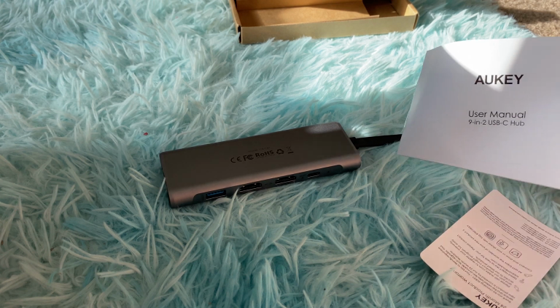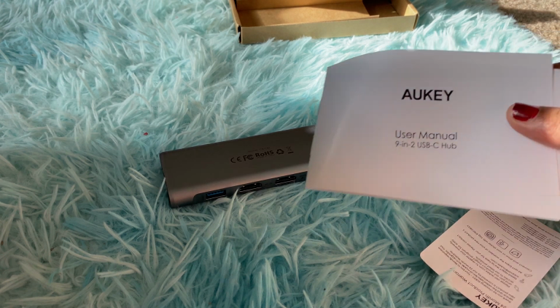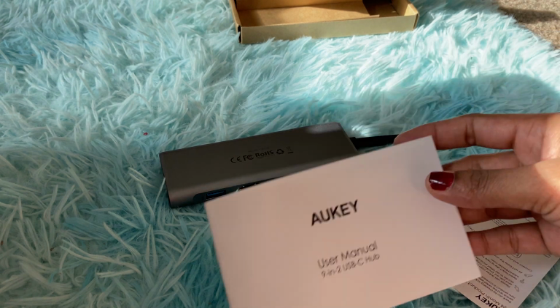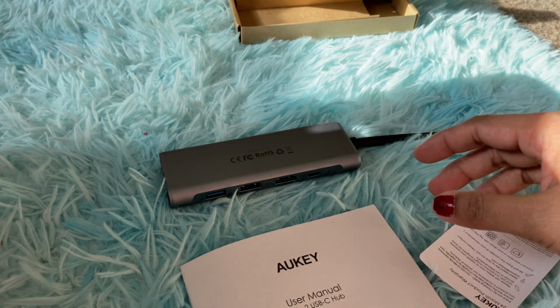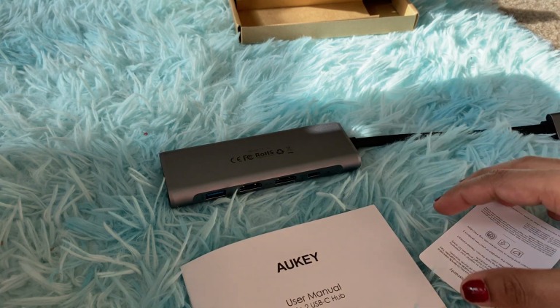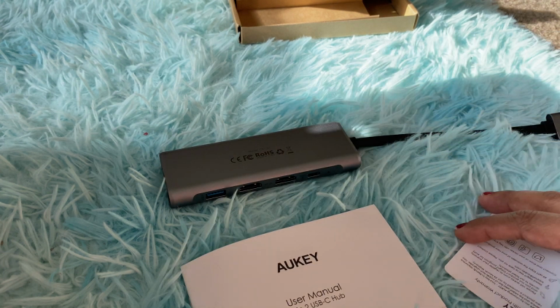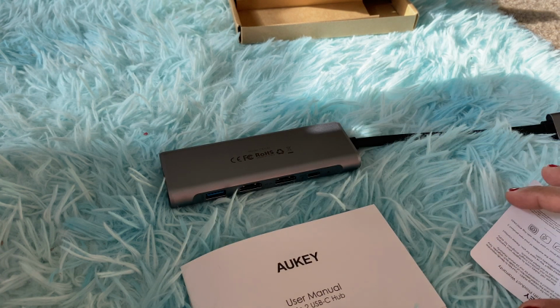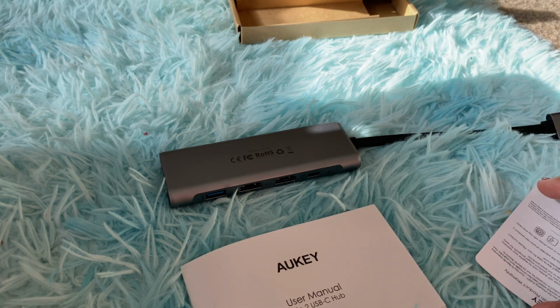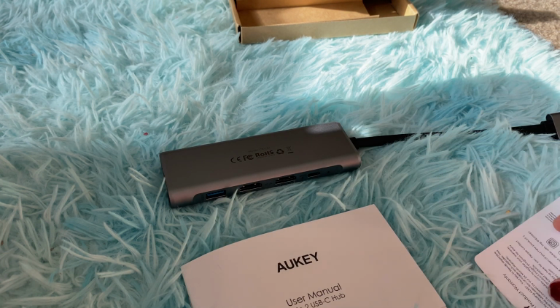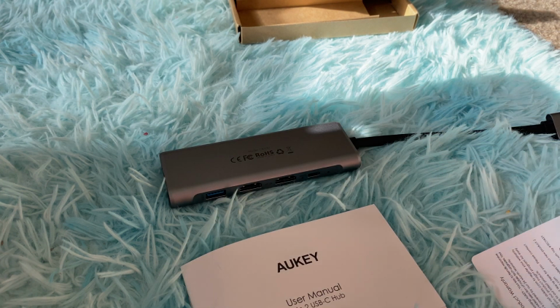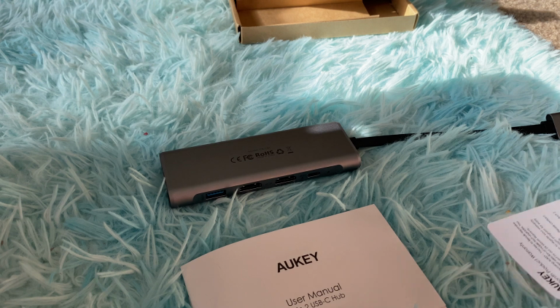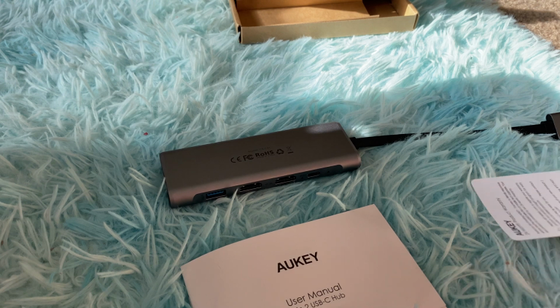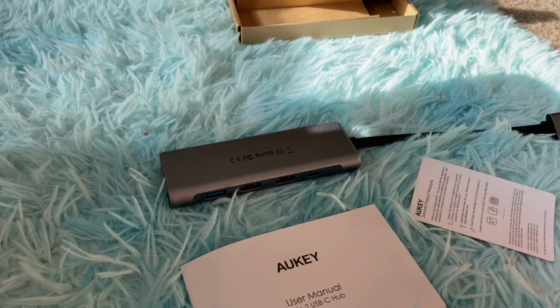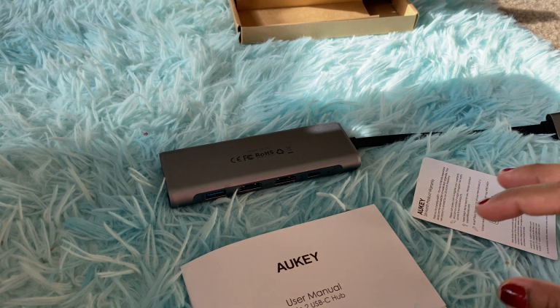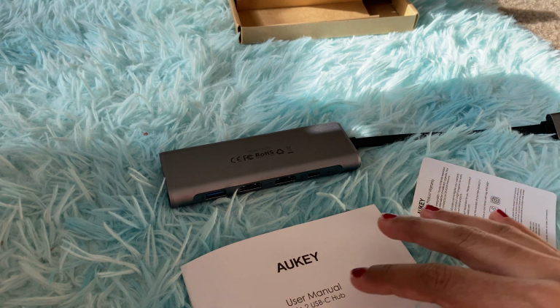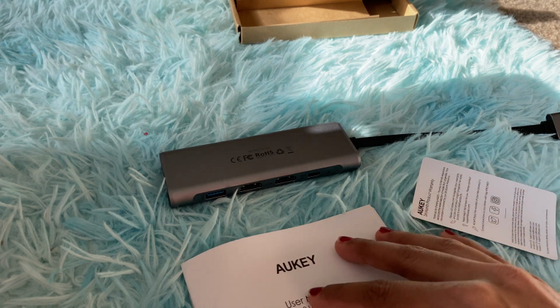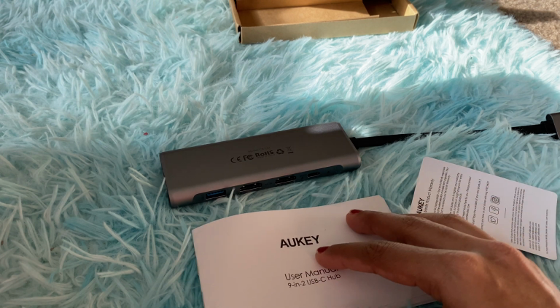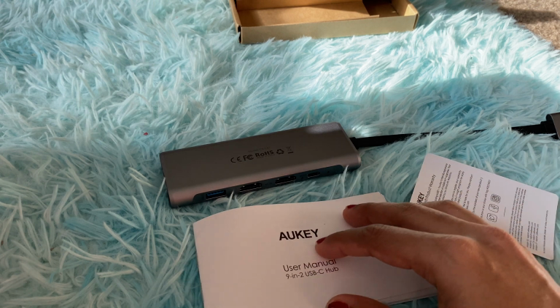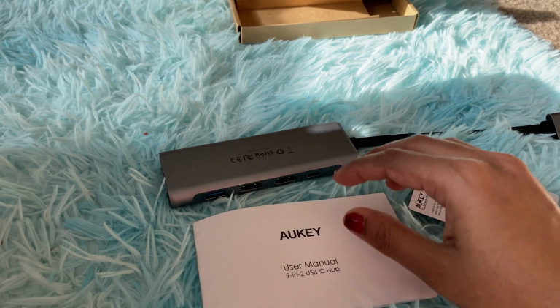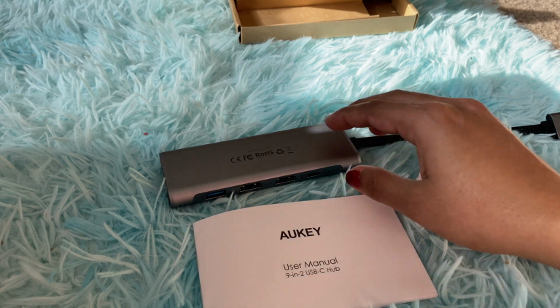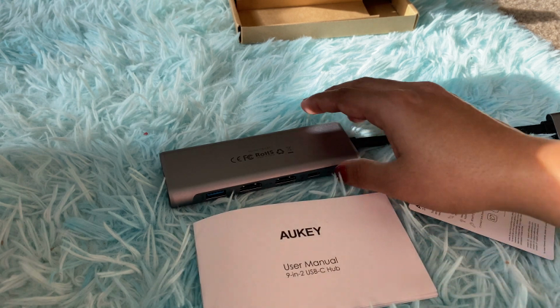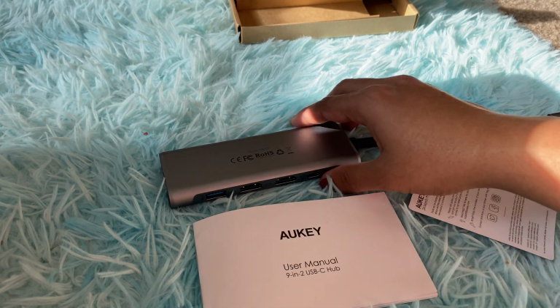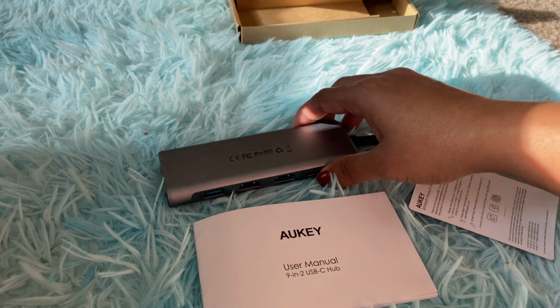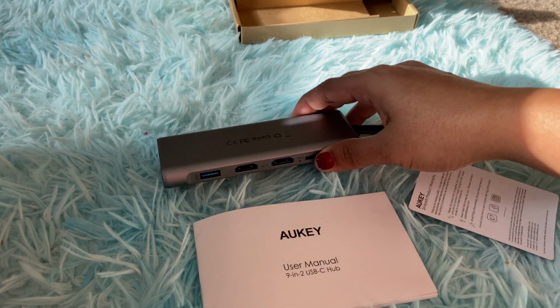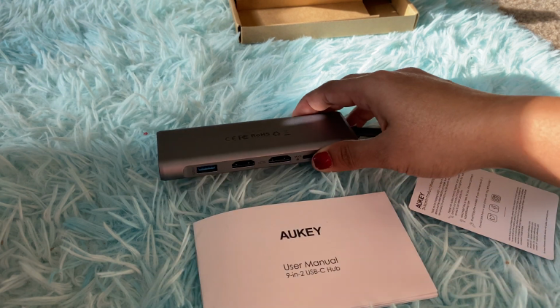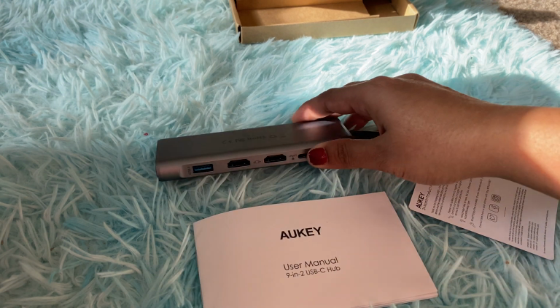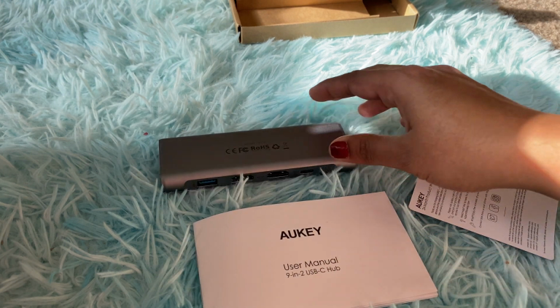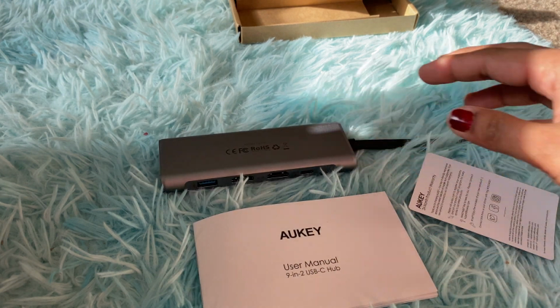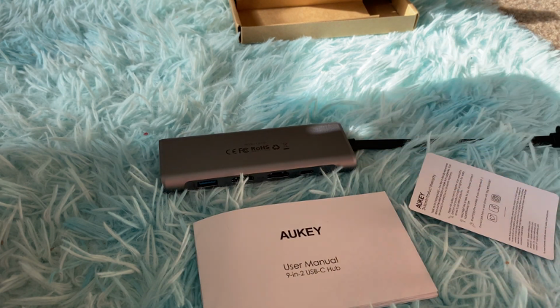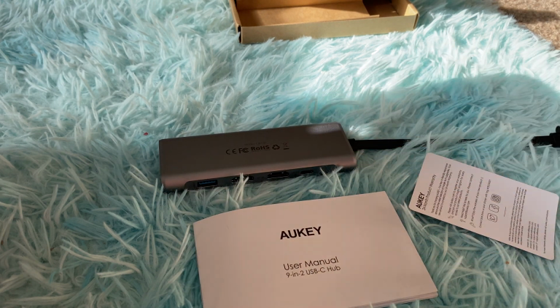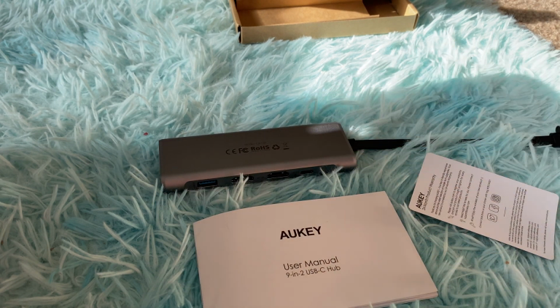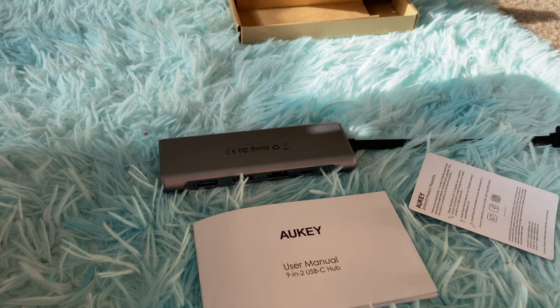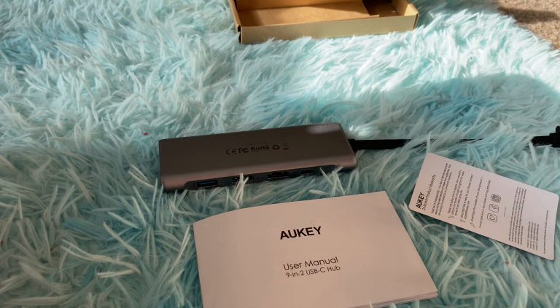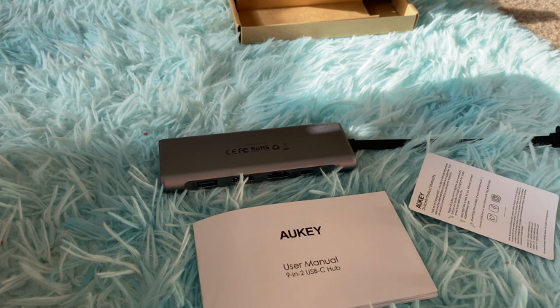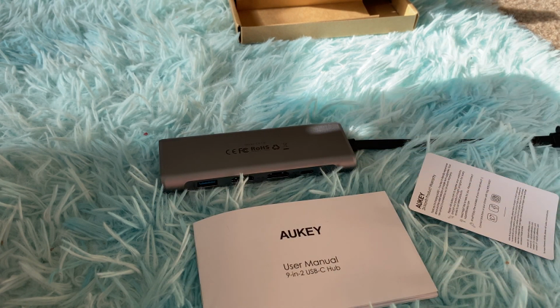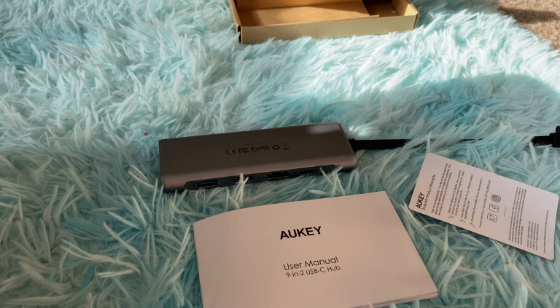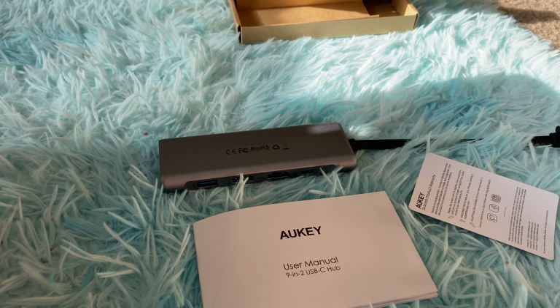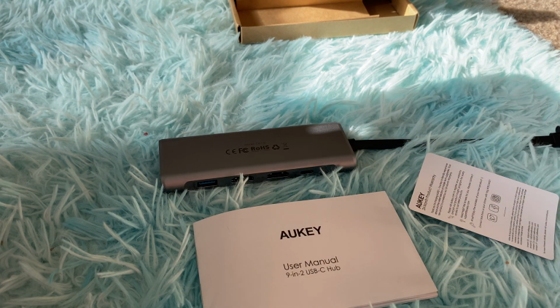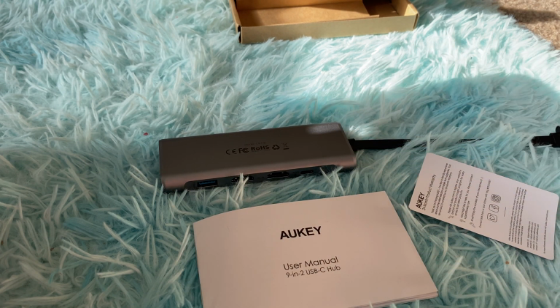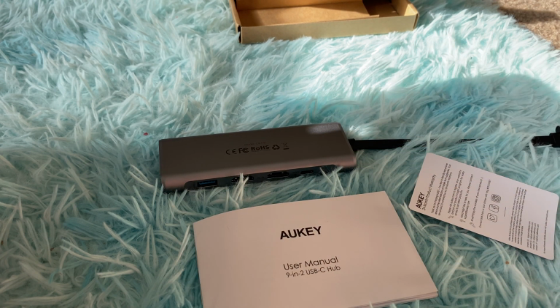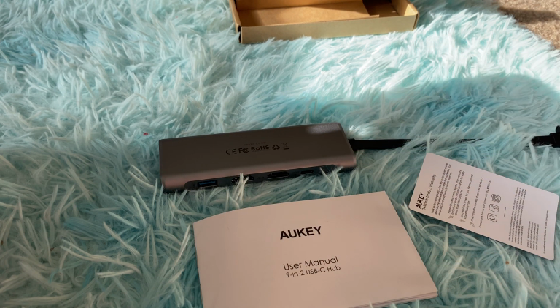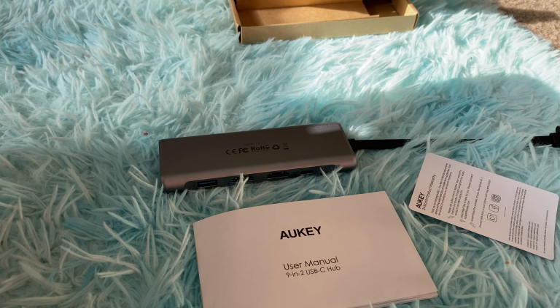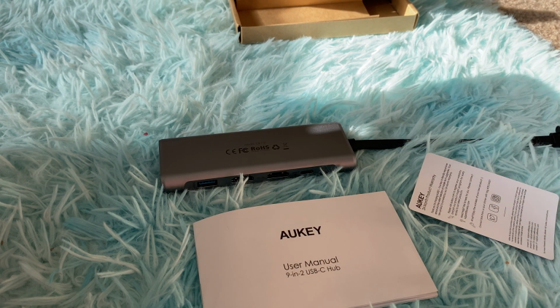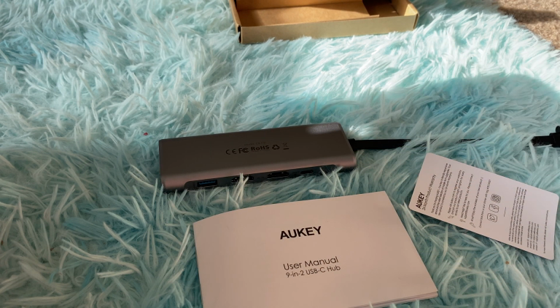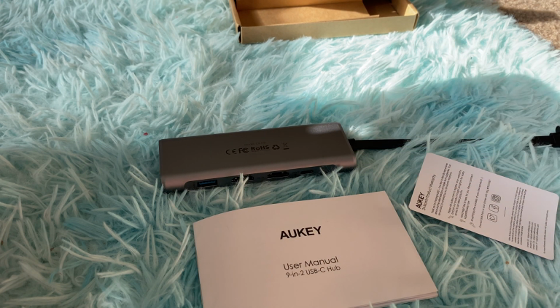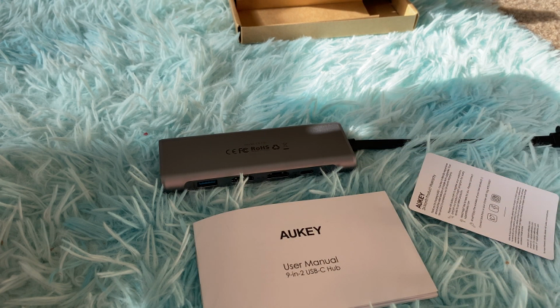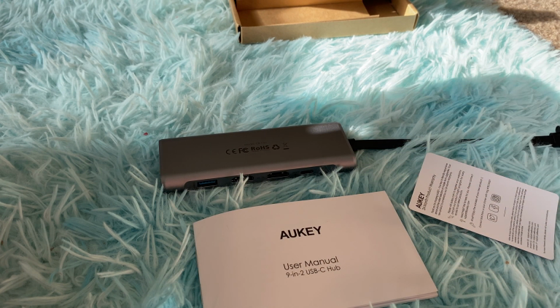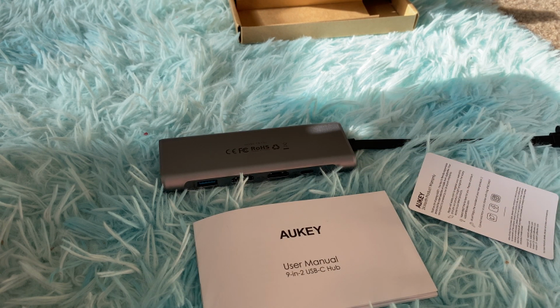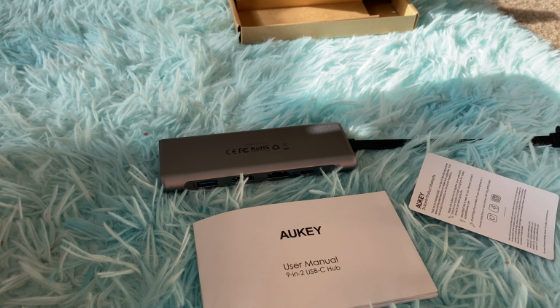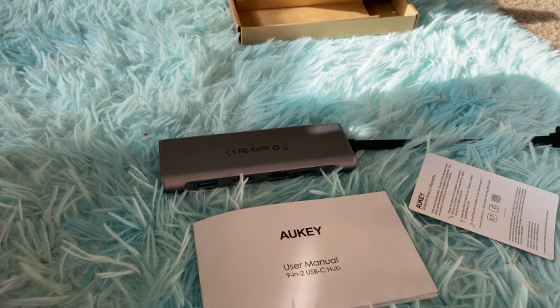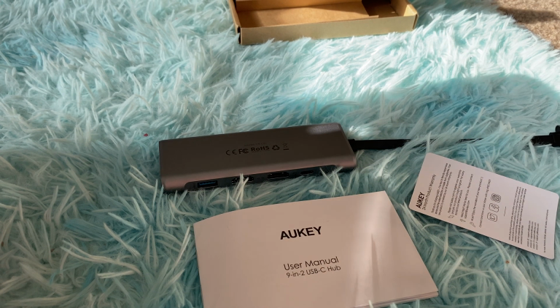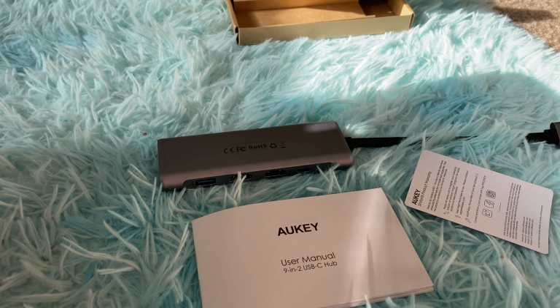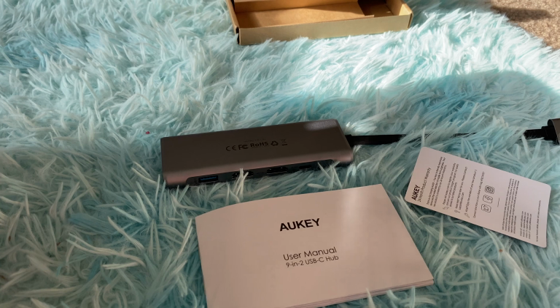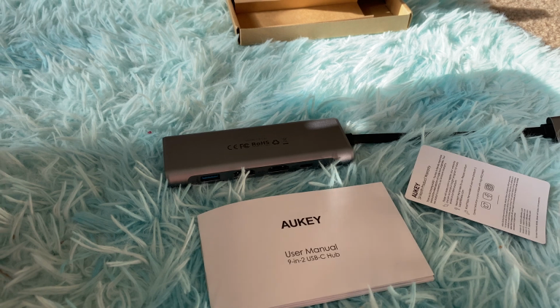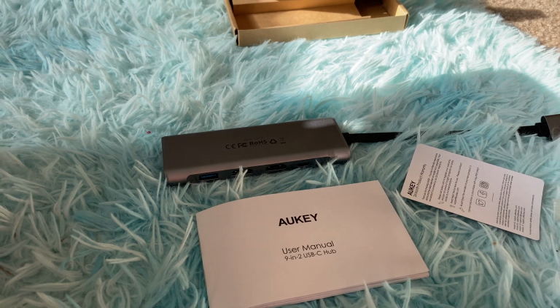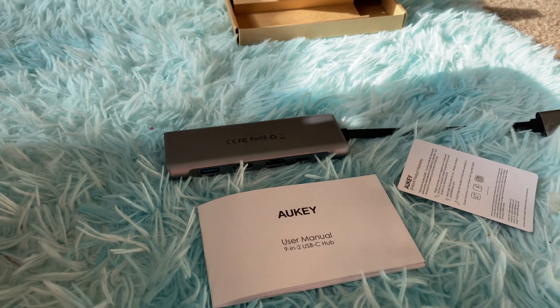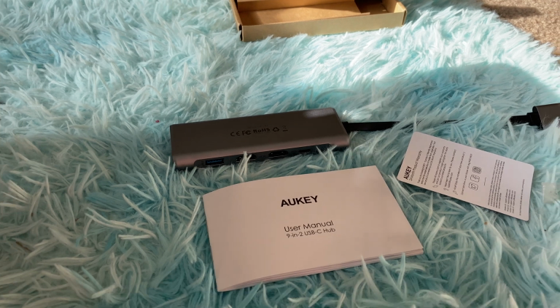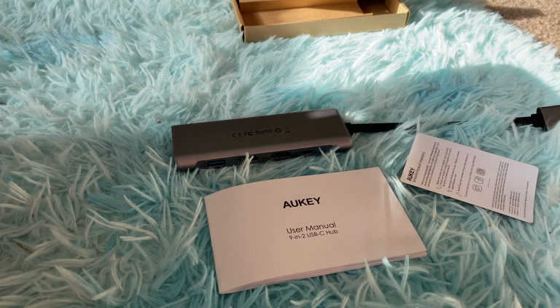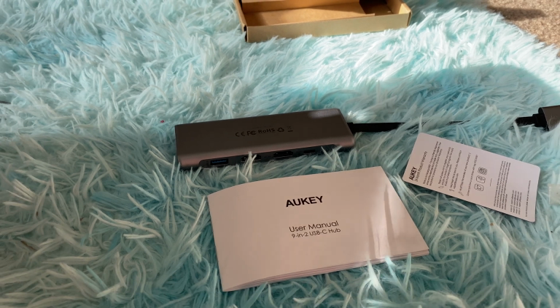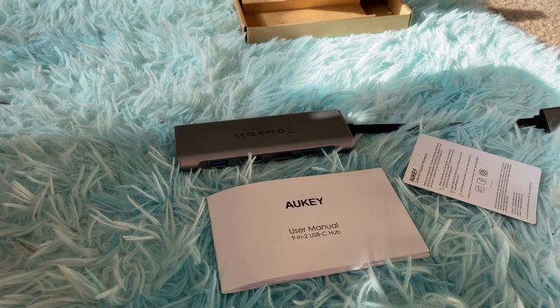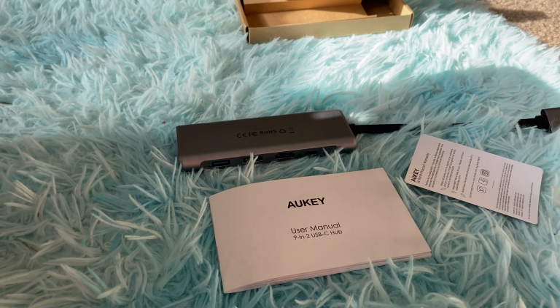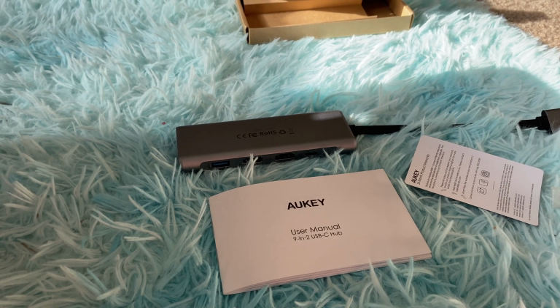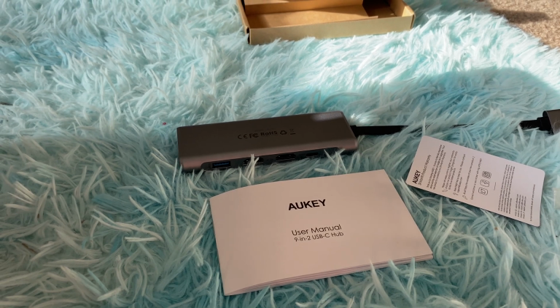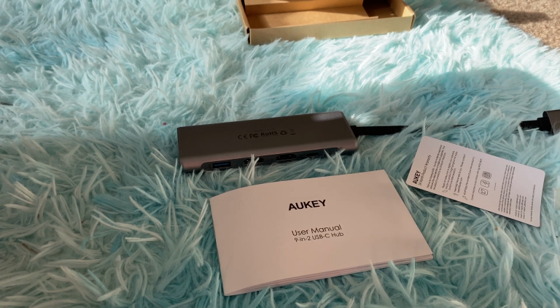That's all. These are all the features of this product, and it's really useful for my MacBook Pro. Thank you so much, have a good day.